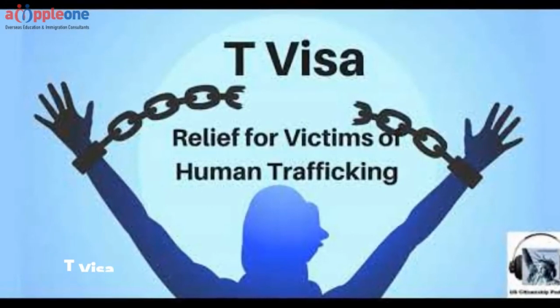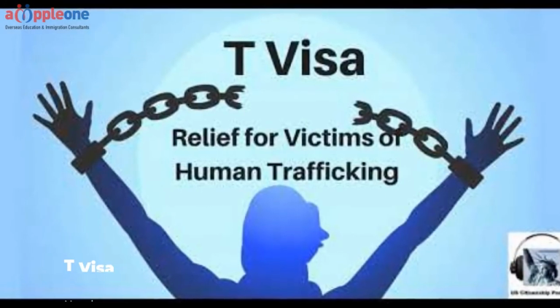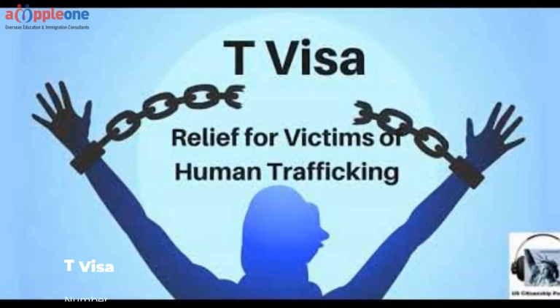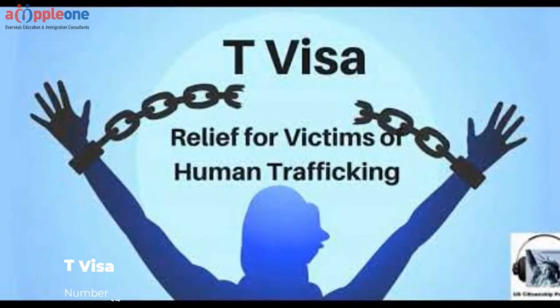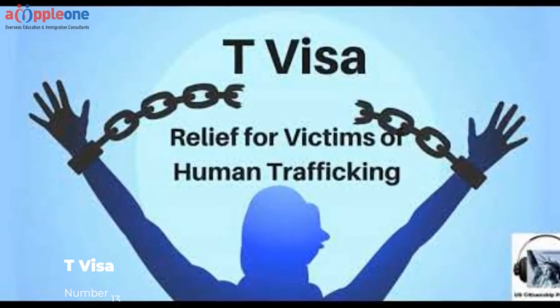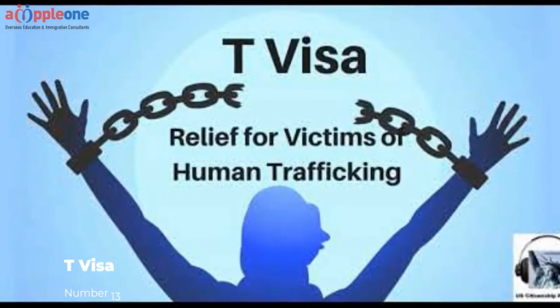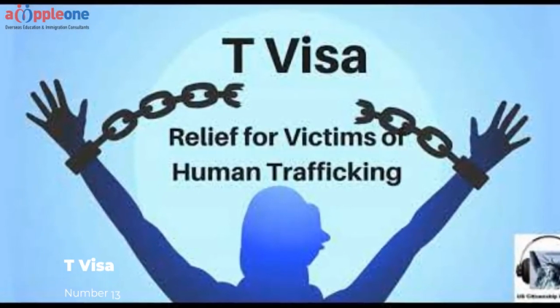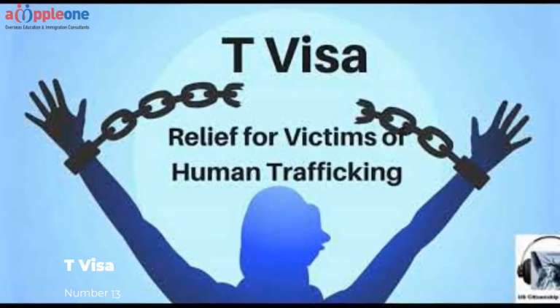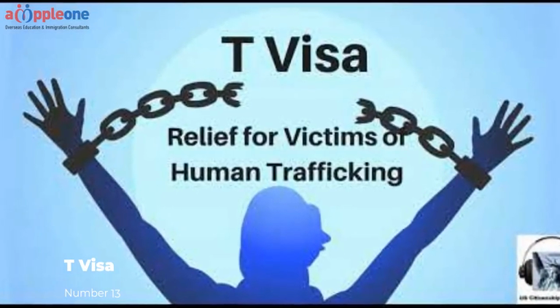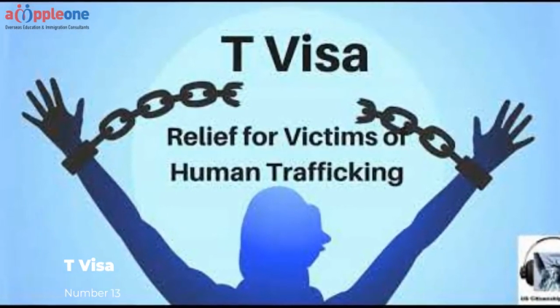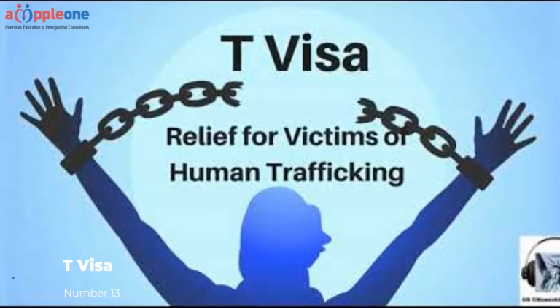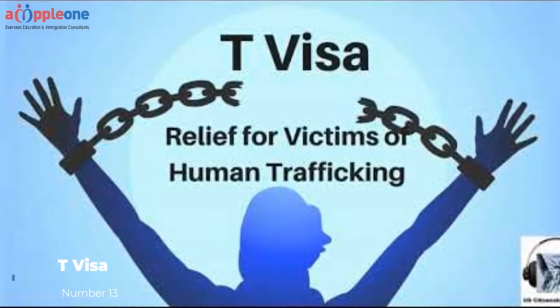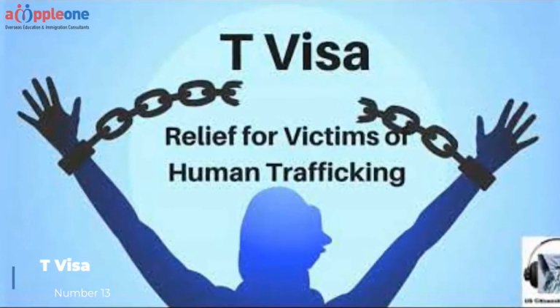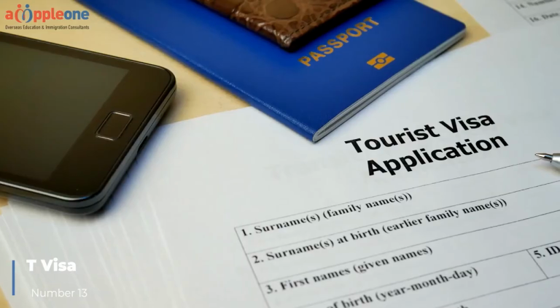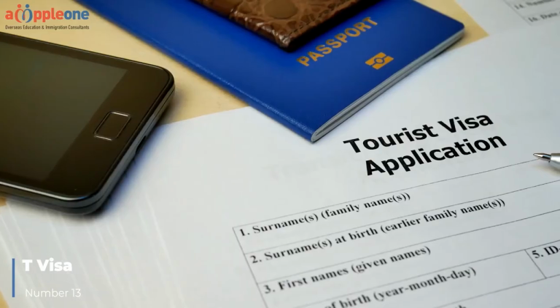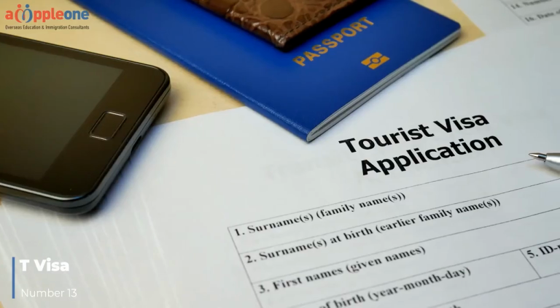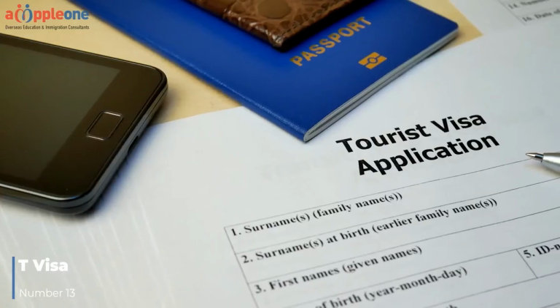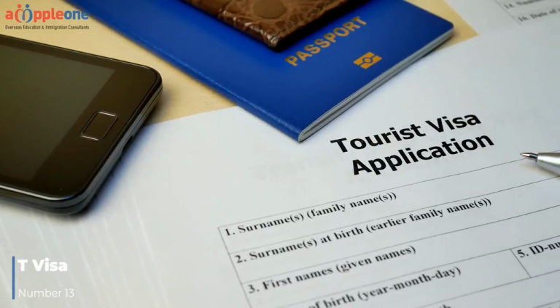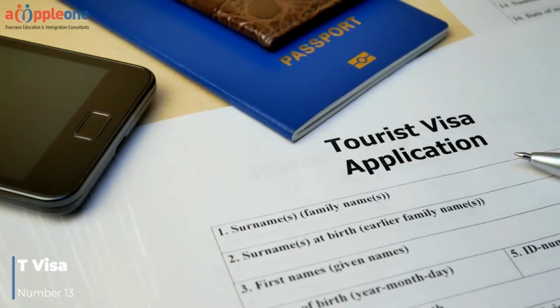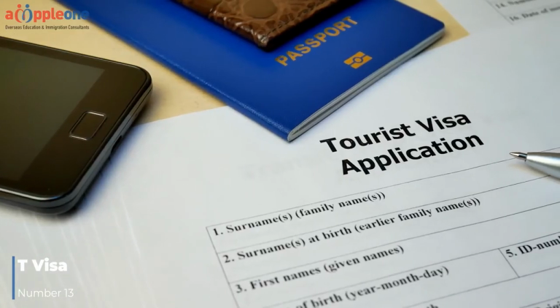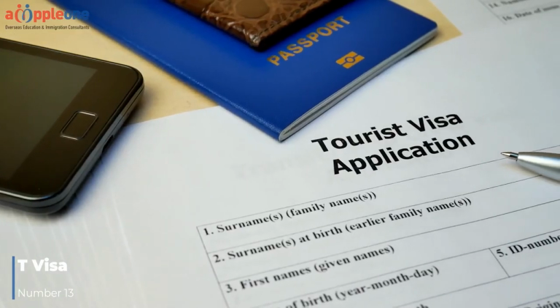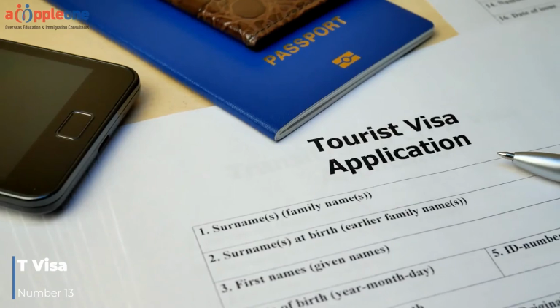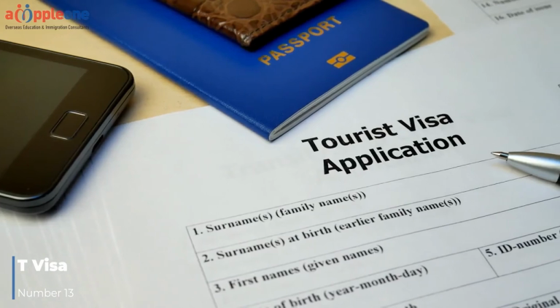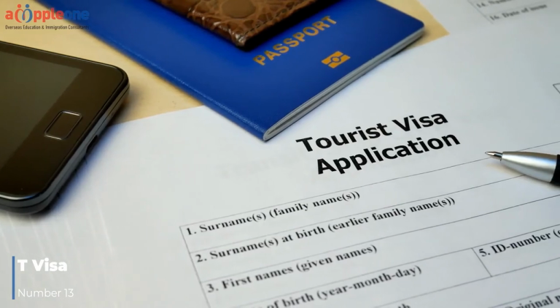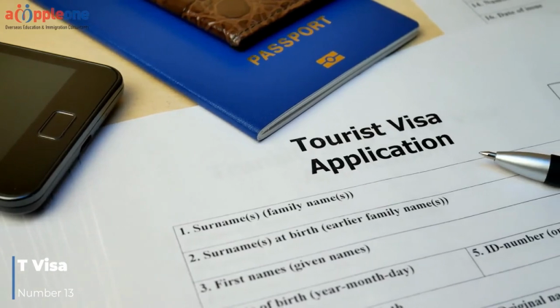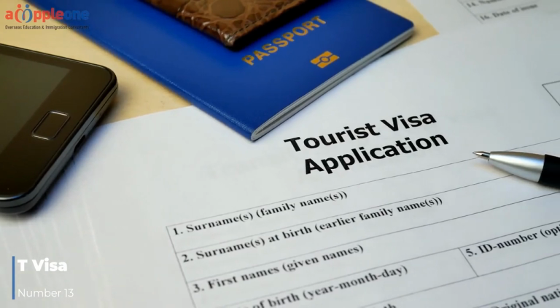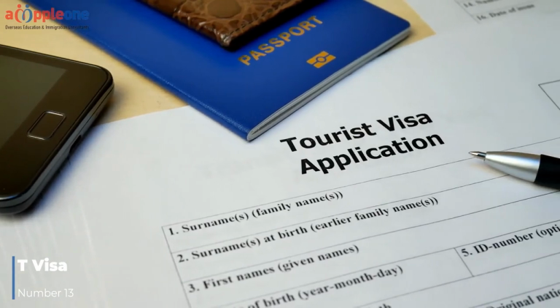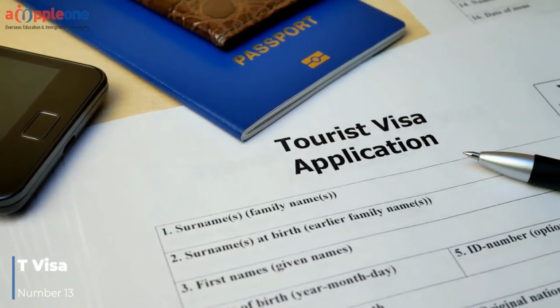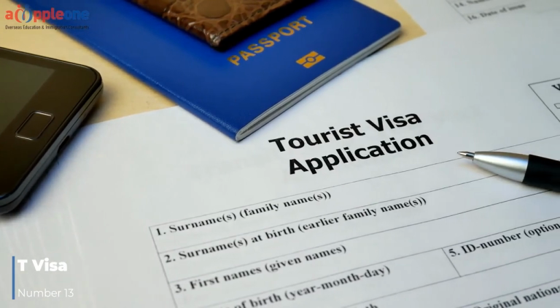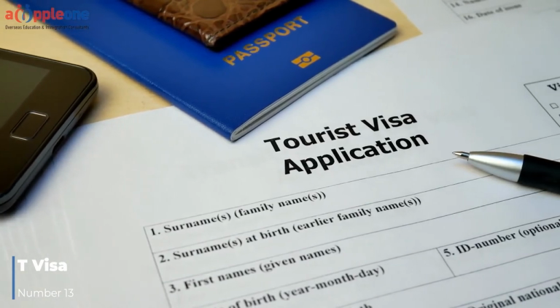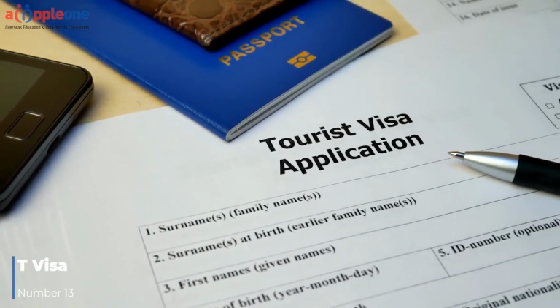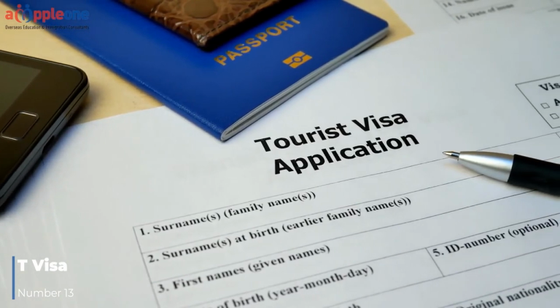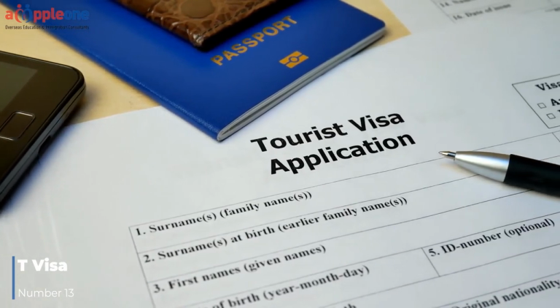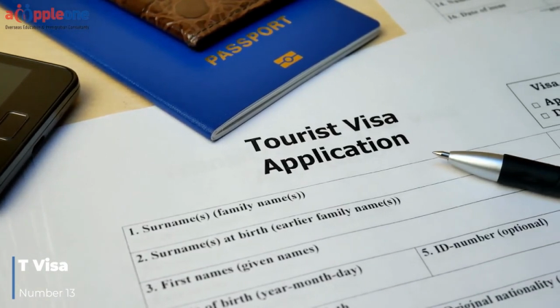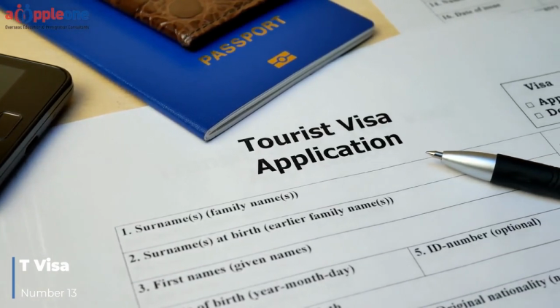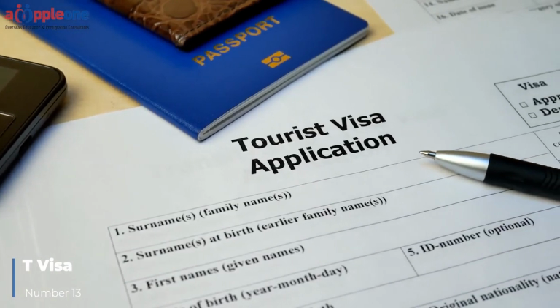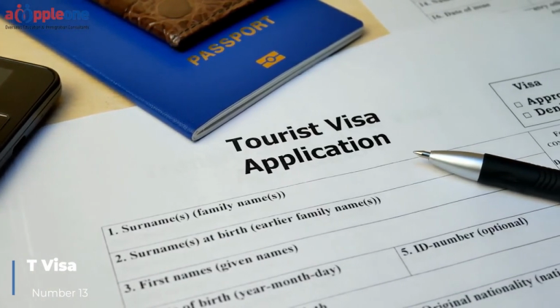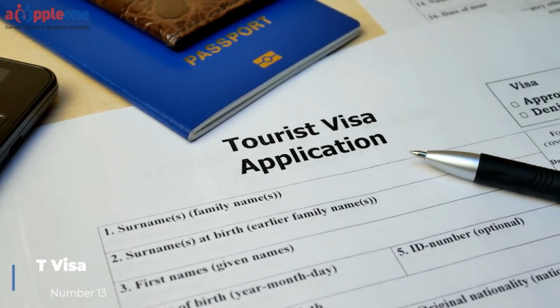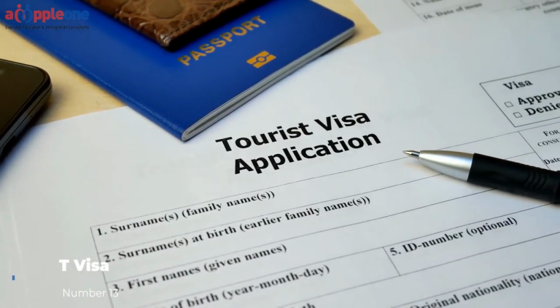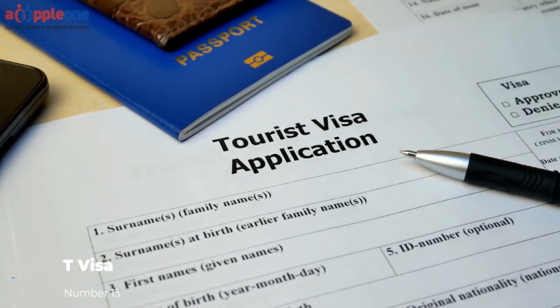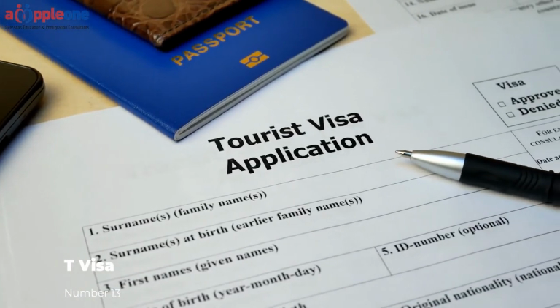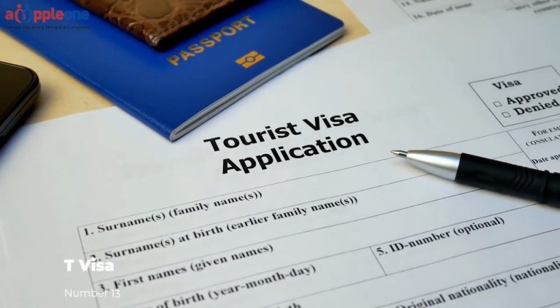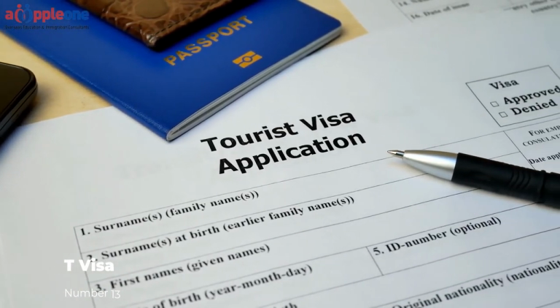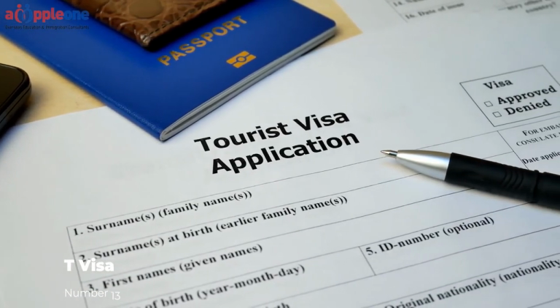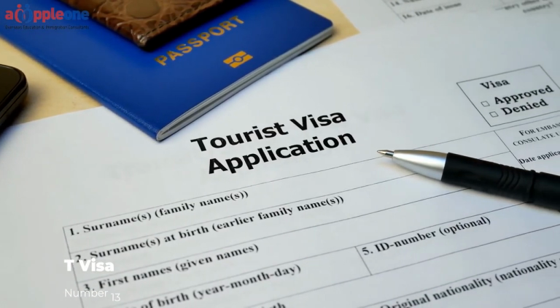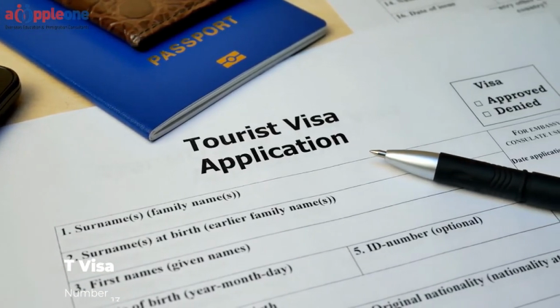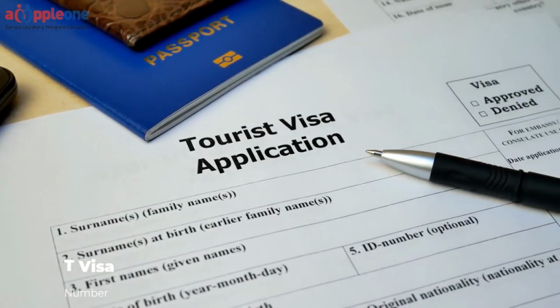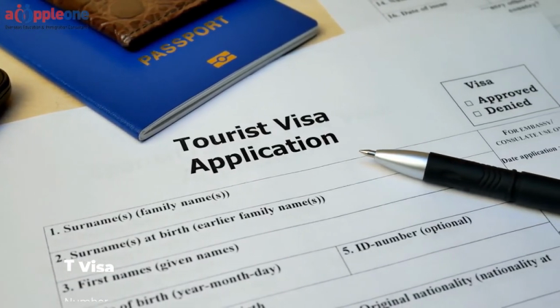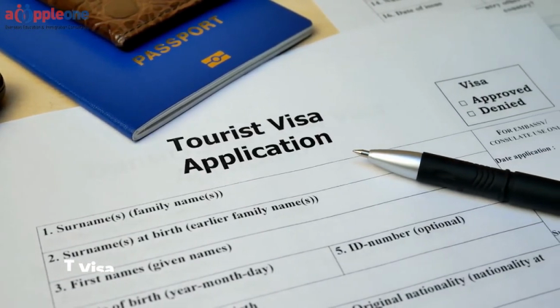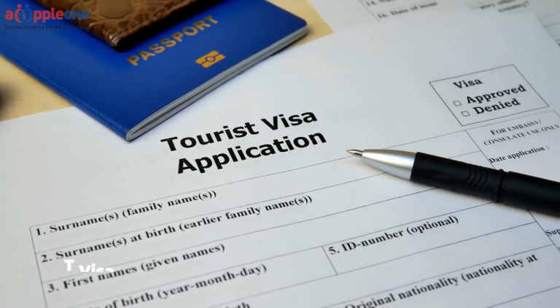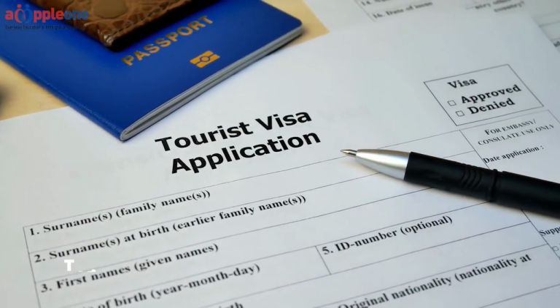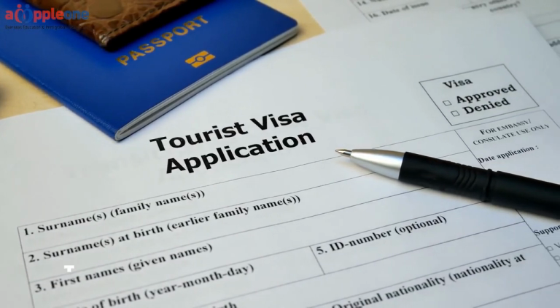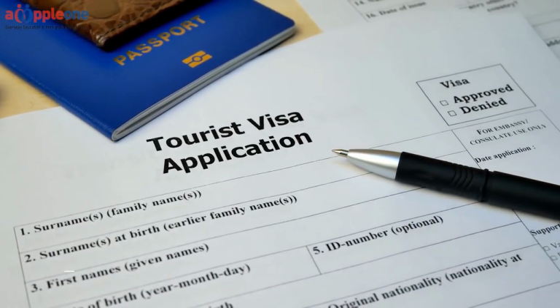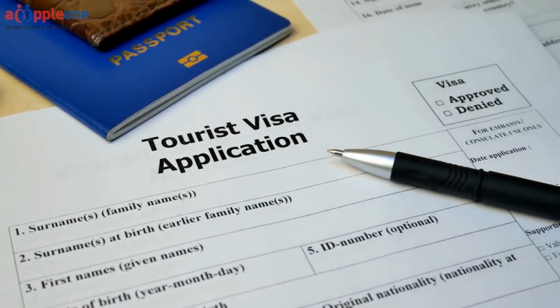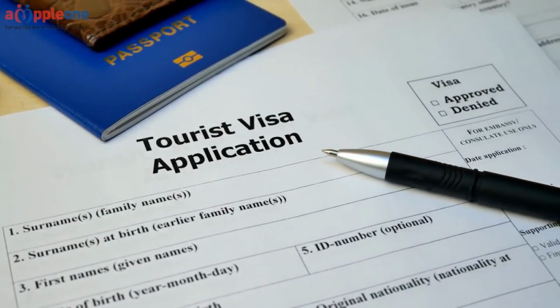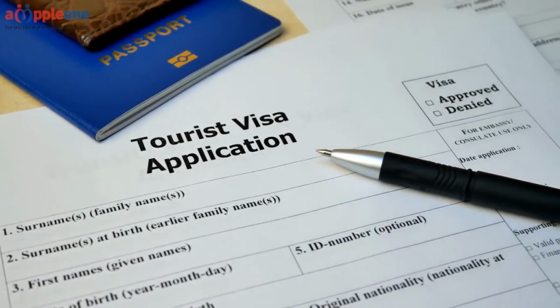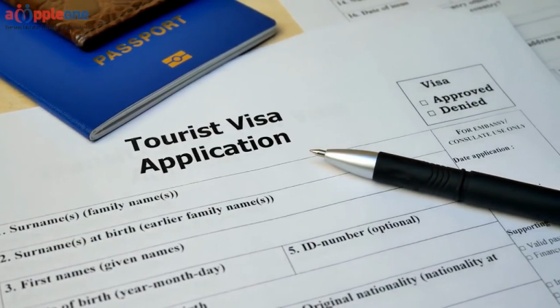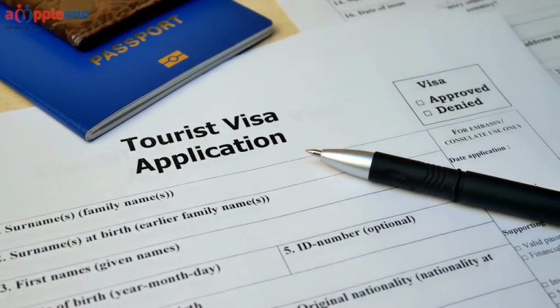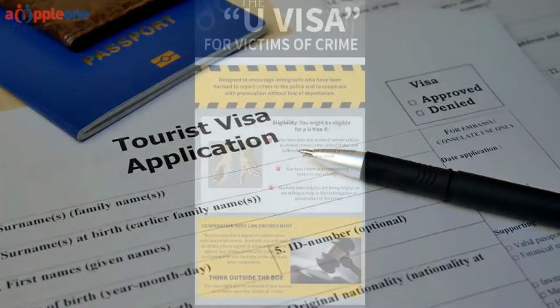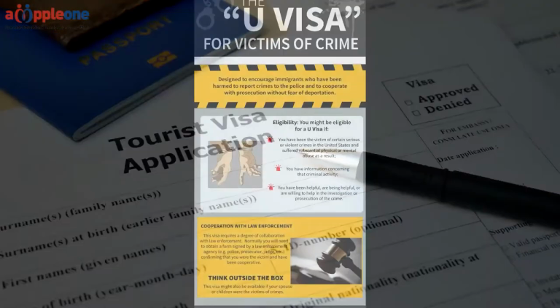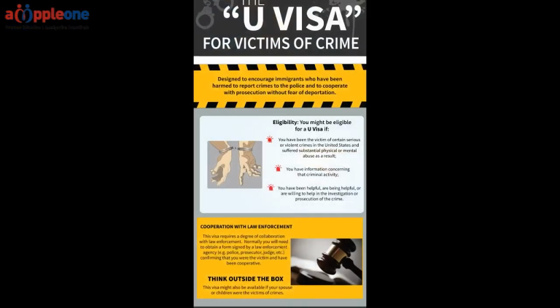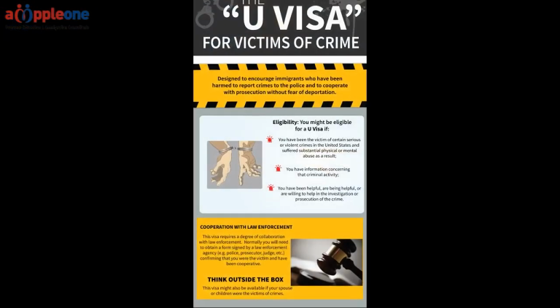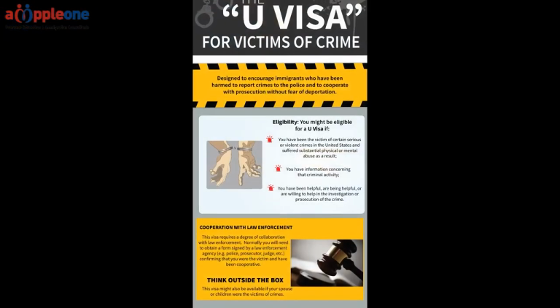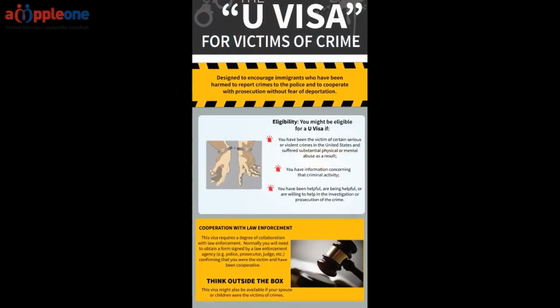Number thirteen: T Visa. The T visa is a green card option available to victims of human trafficking.